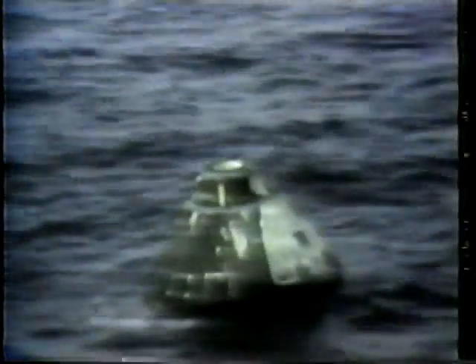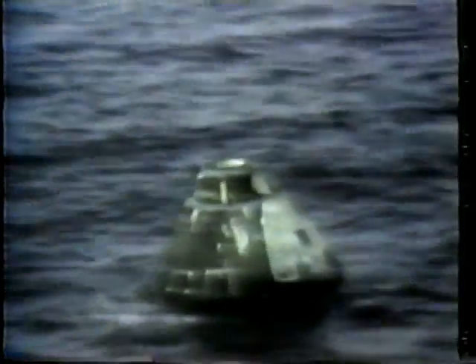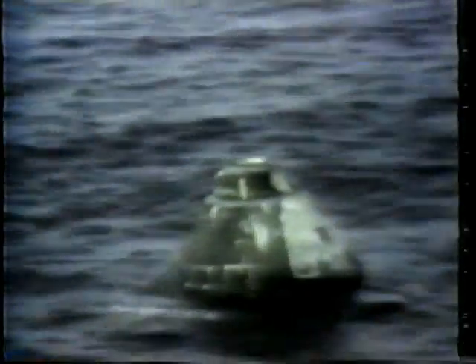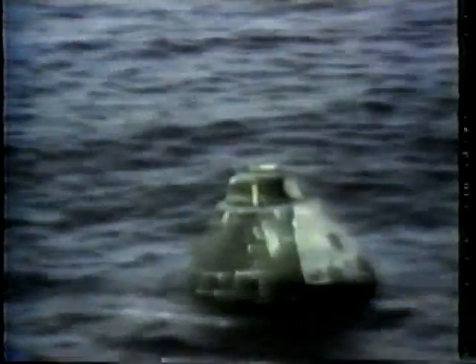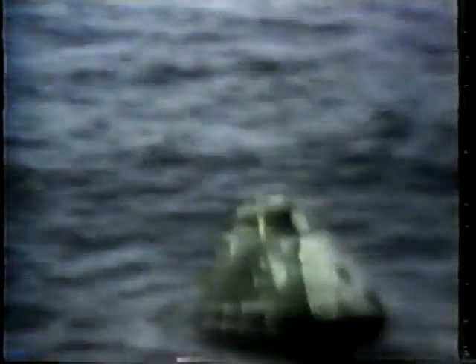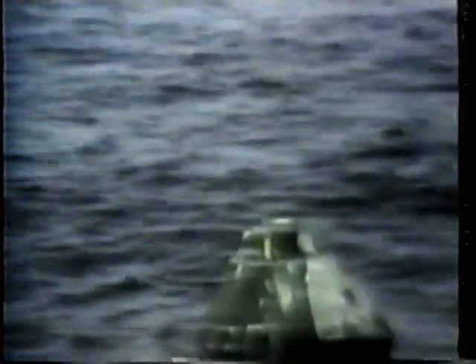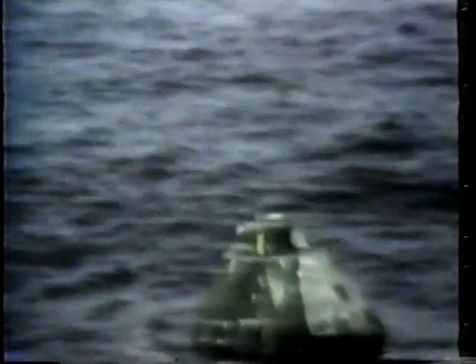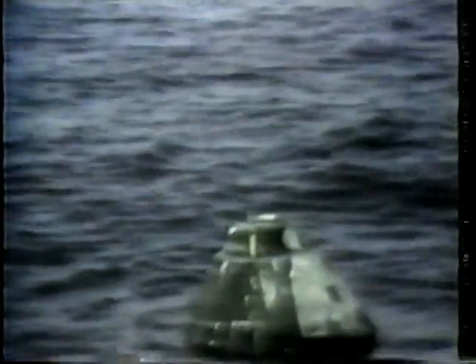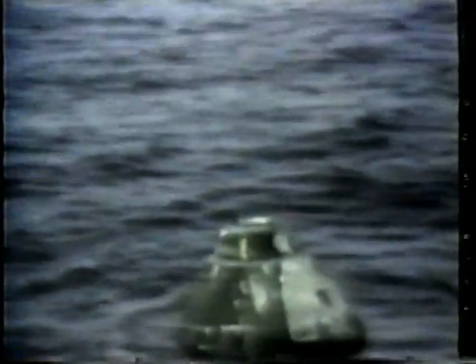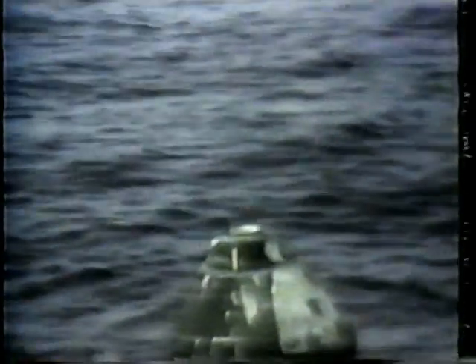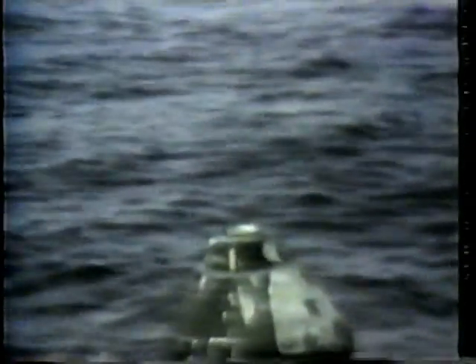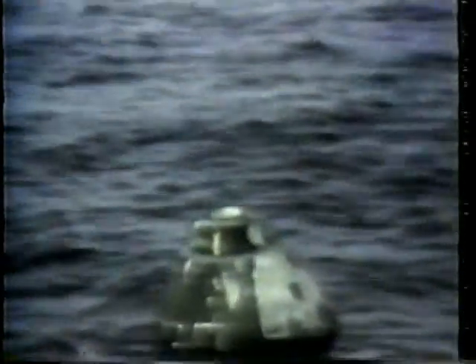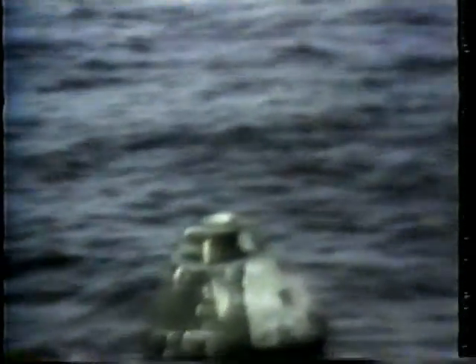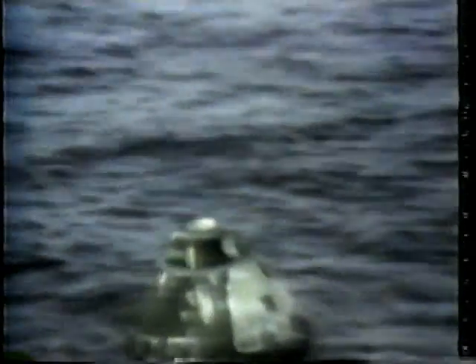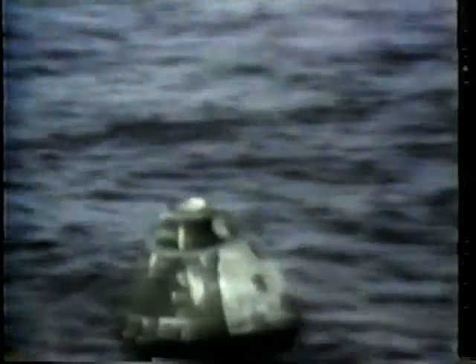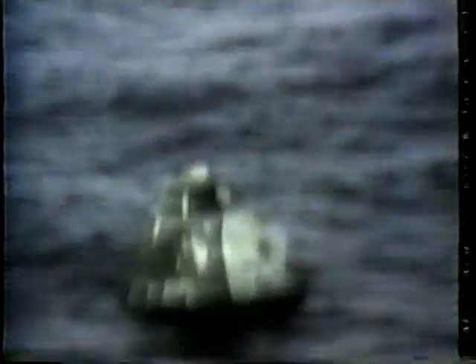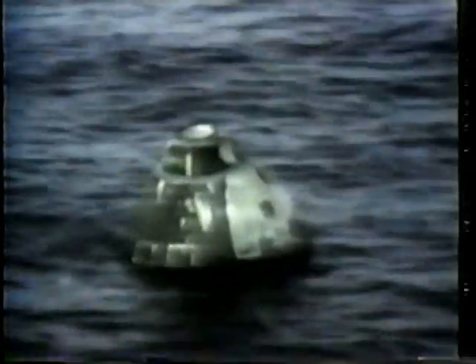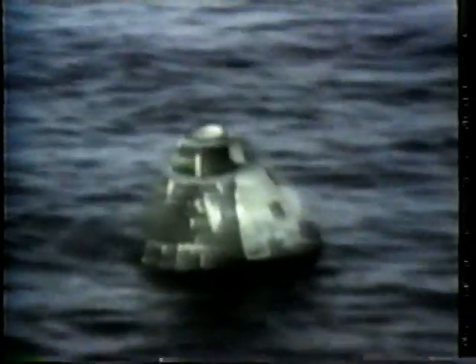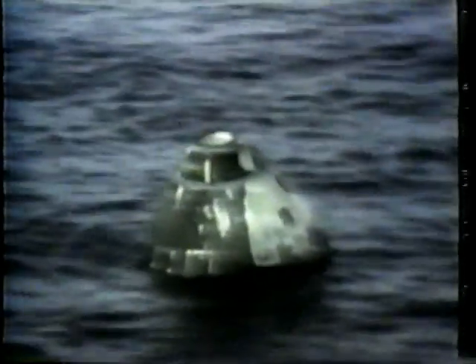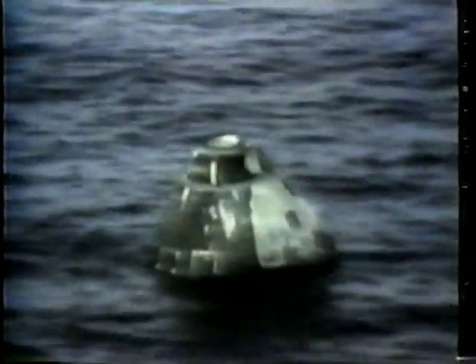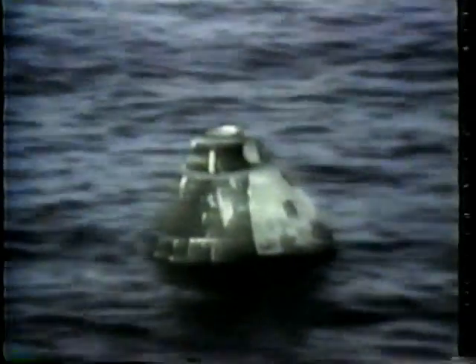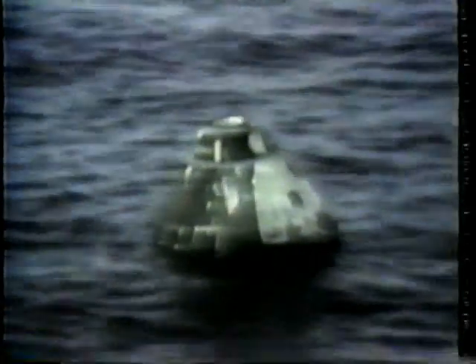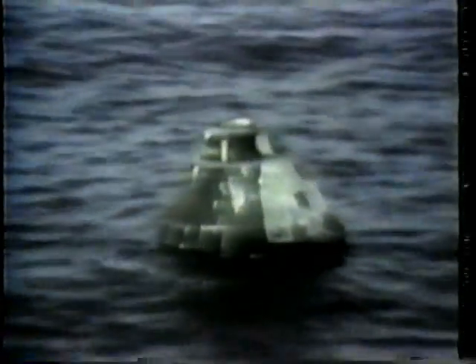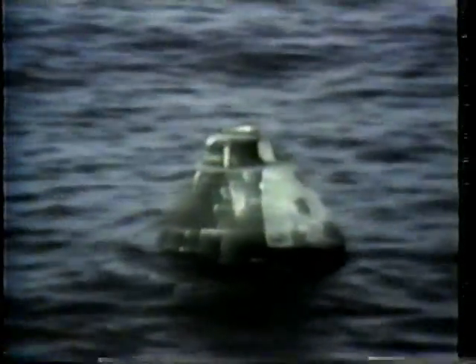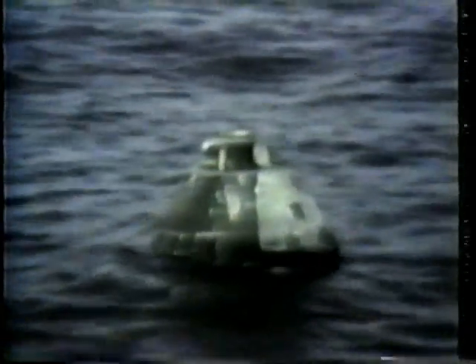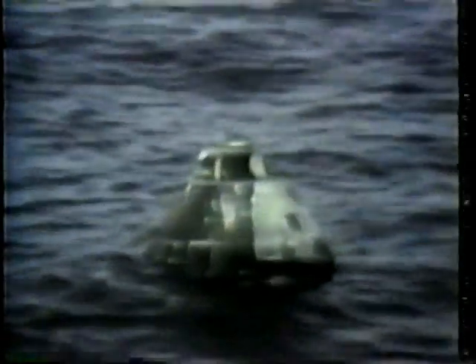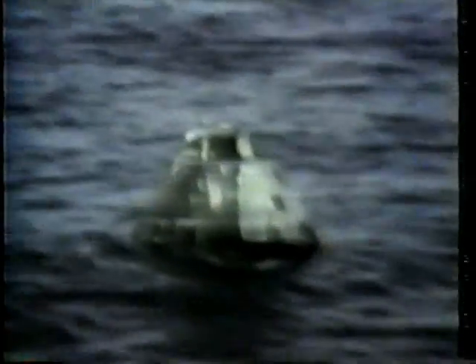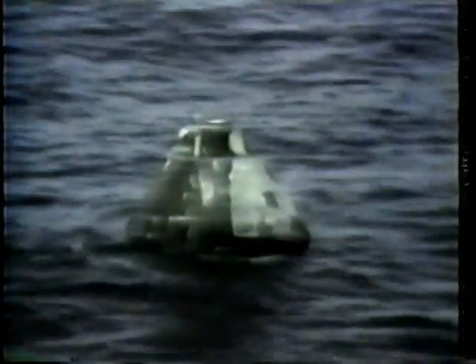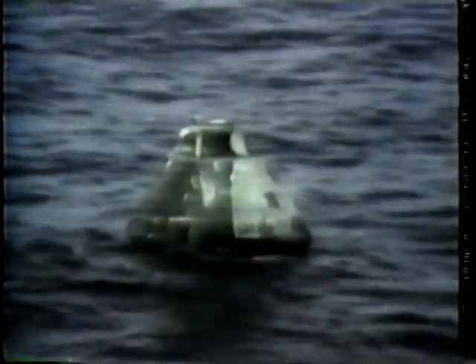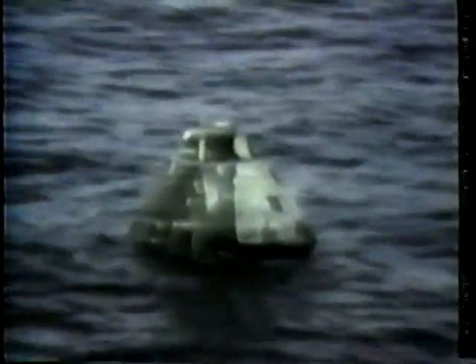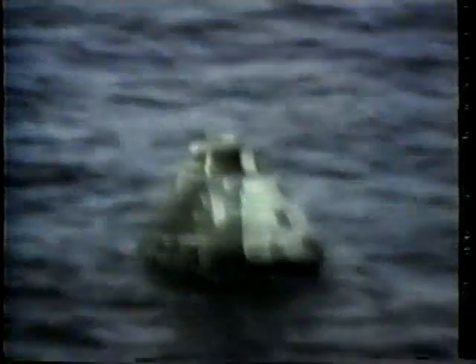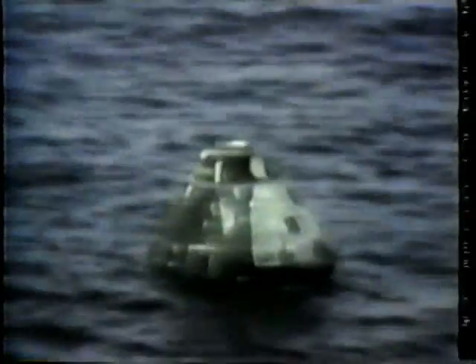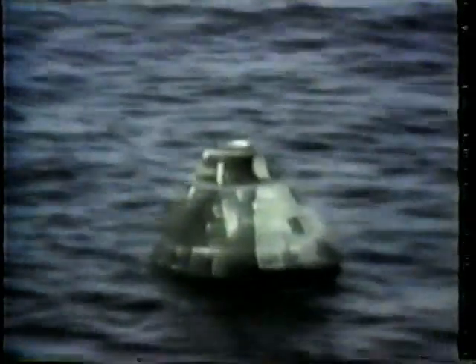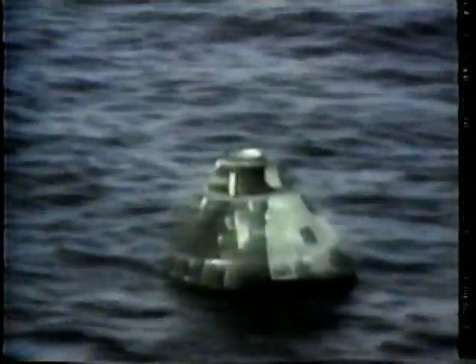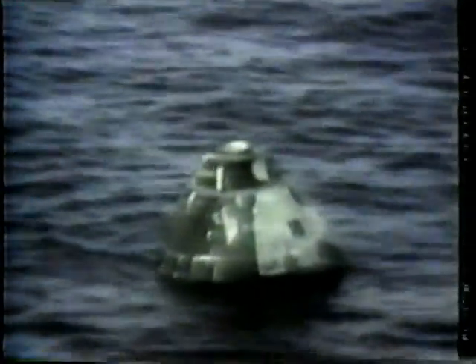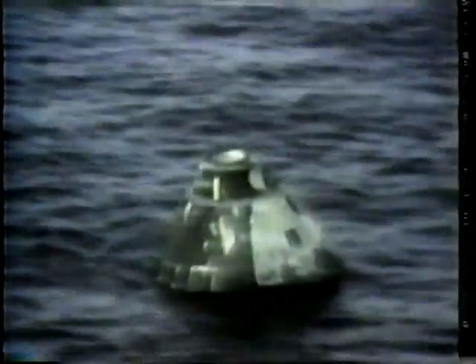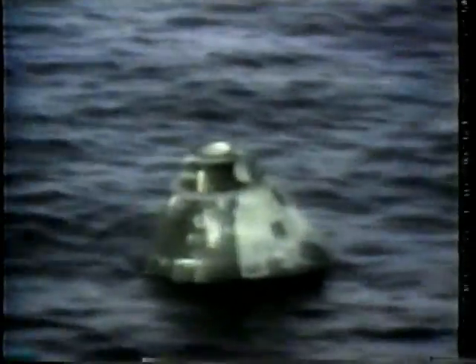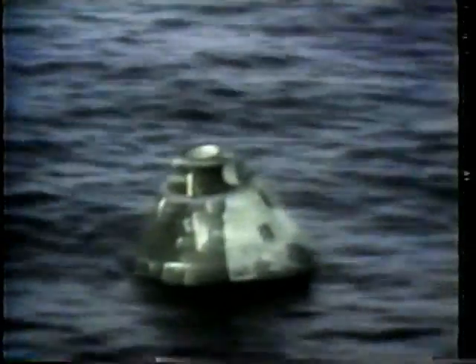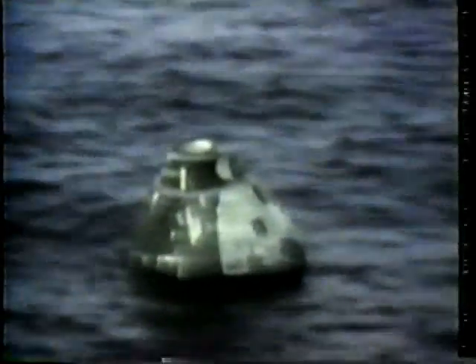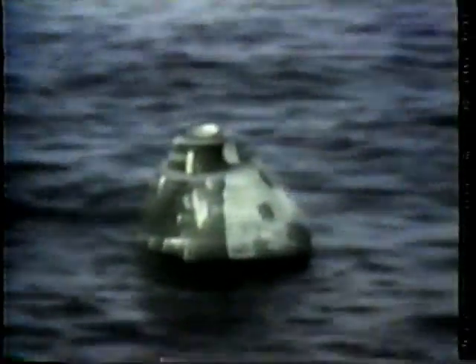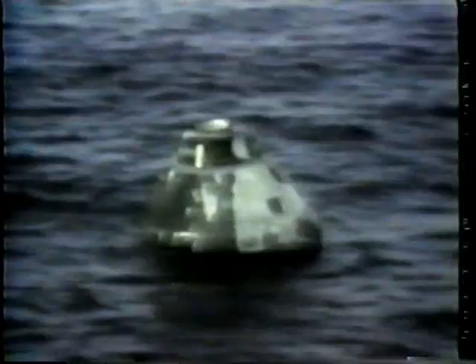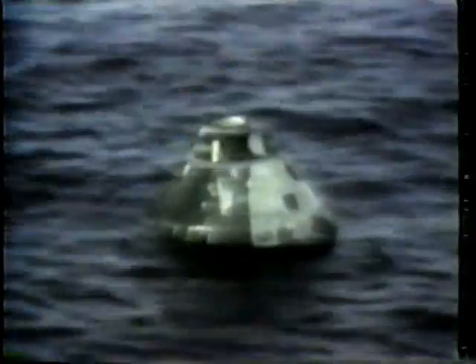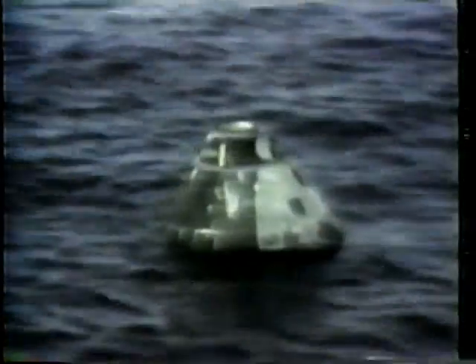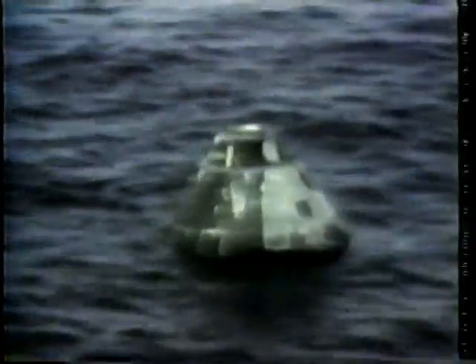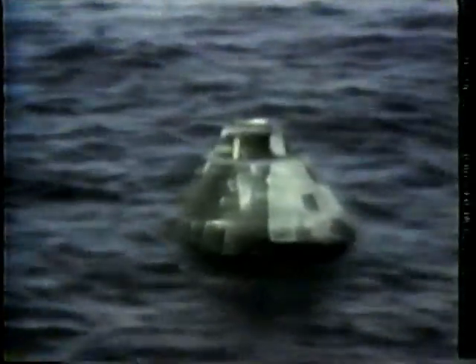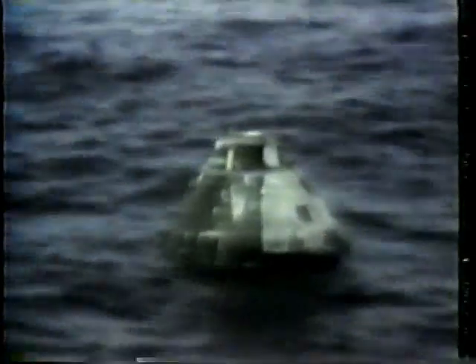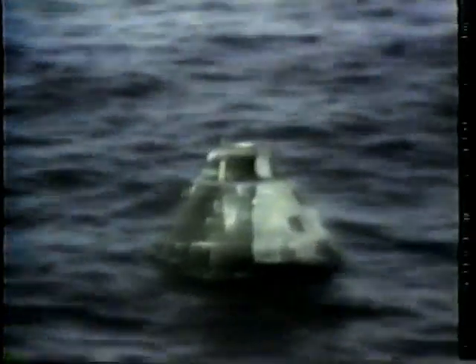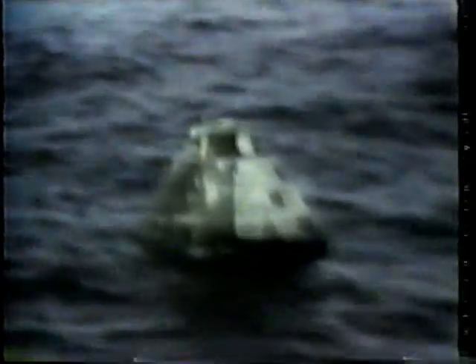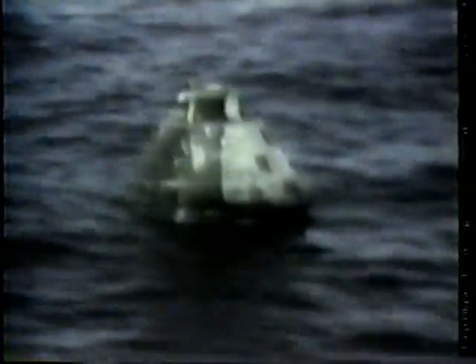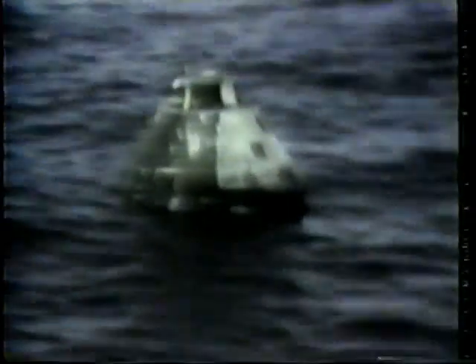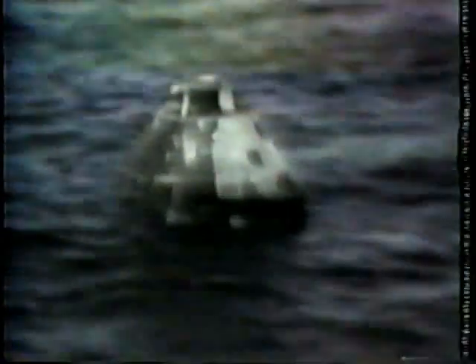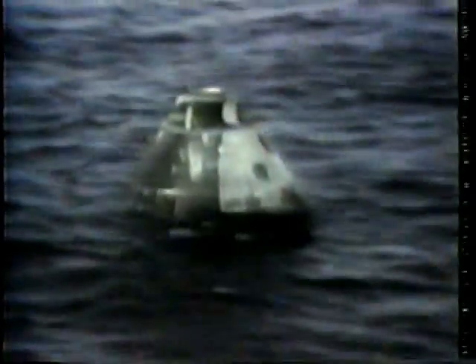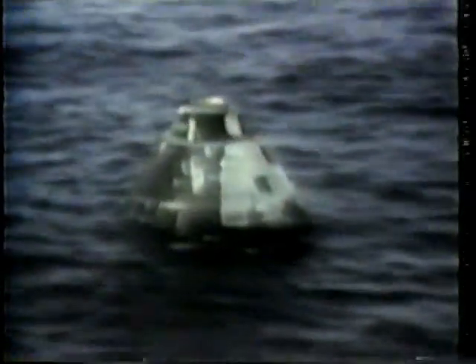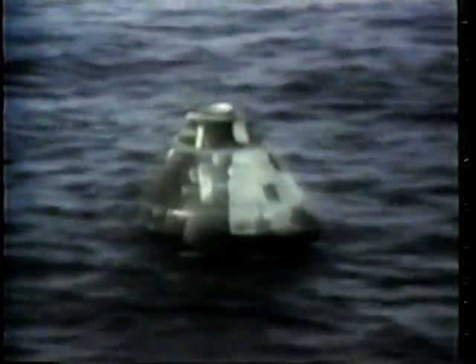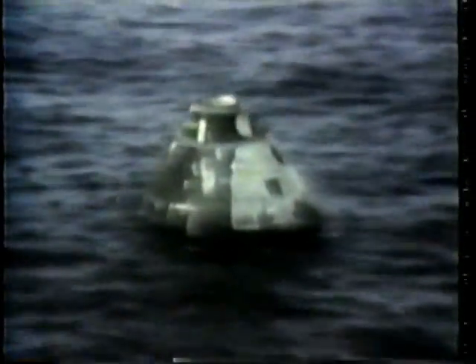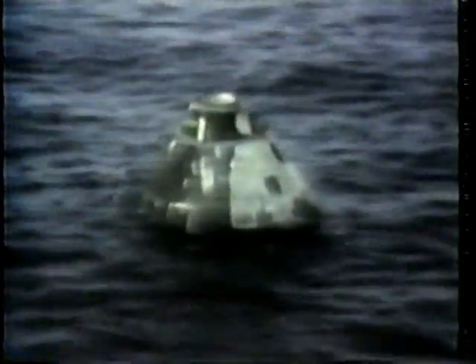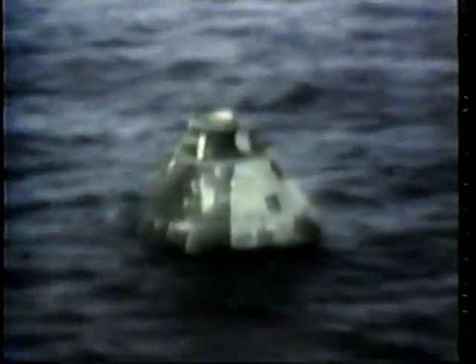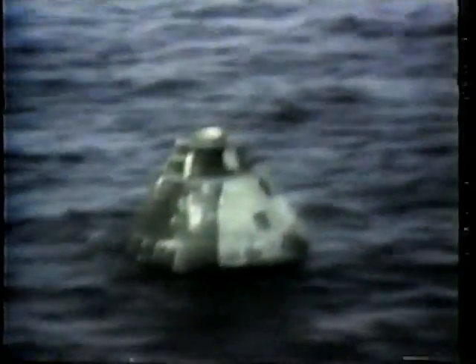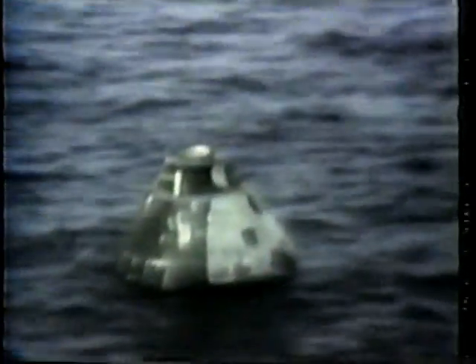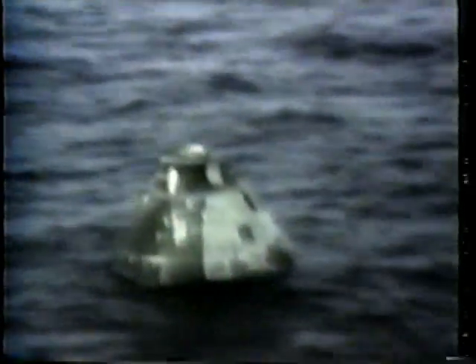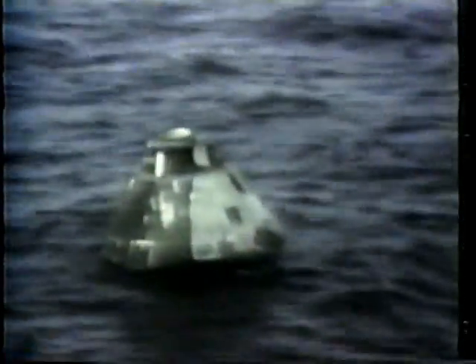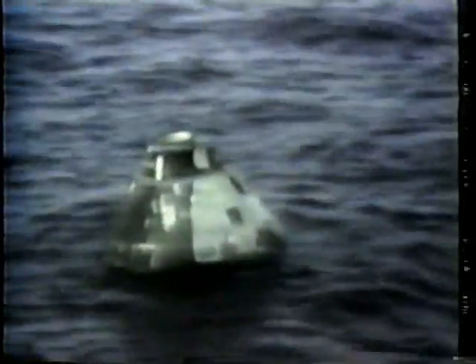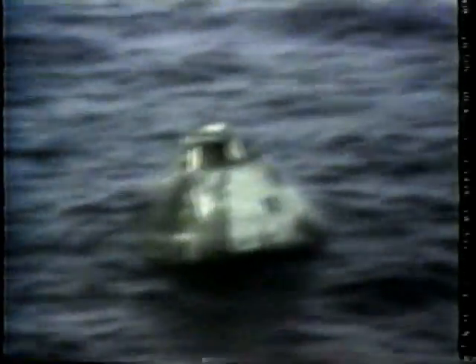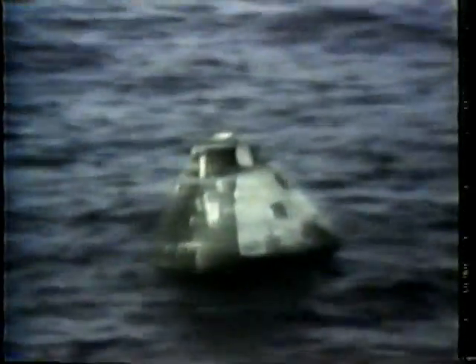This is Recovery, roger, understand. Swim-1, please stand by for a hit. Swim-1, roger.